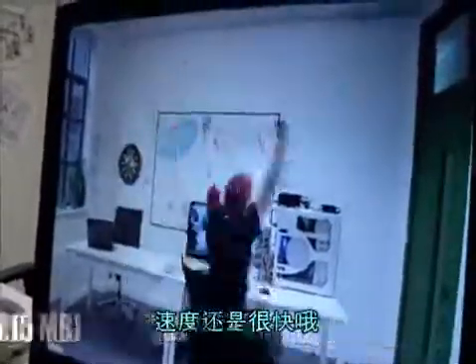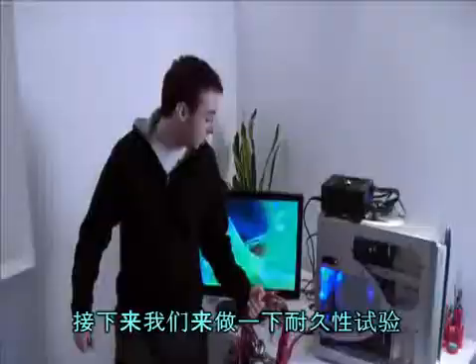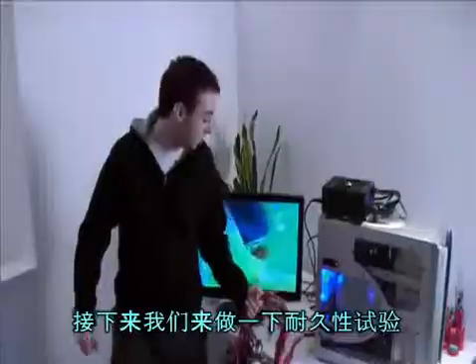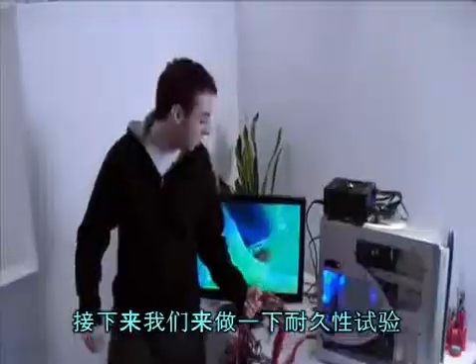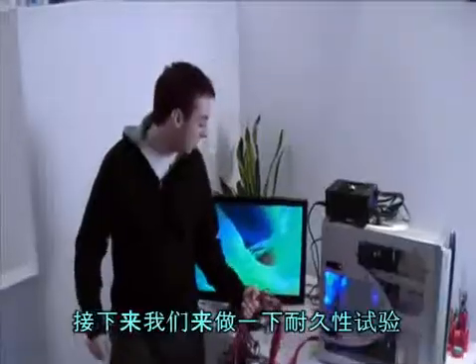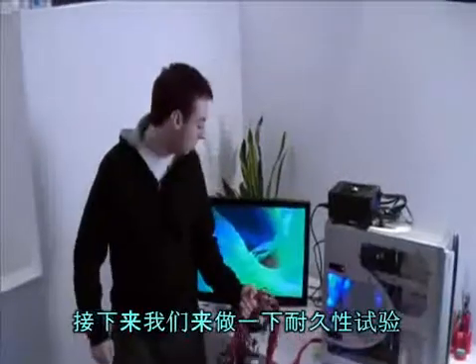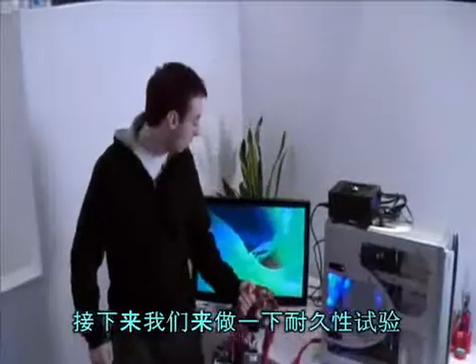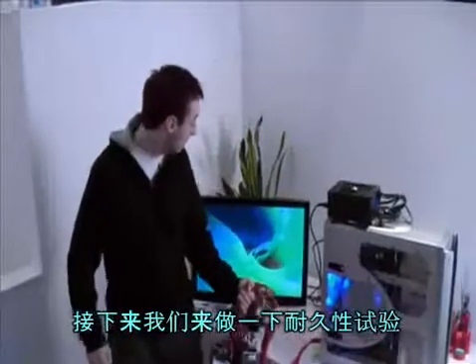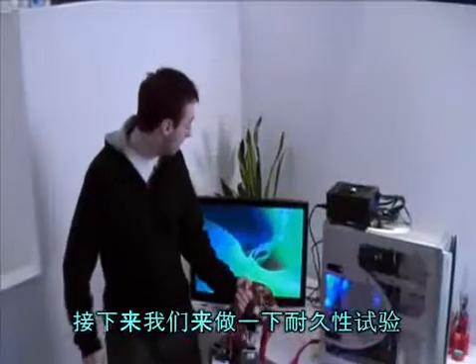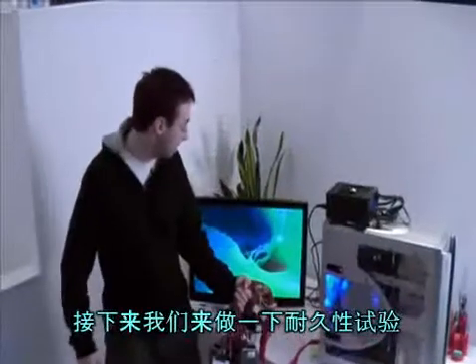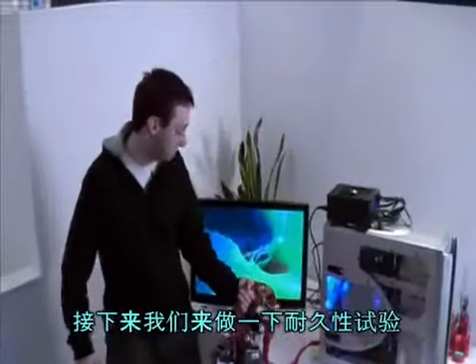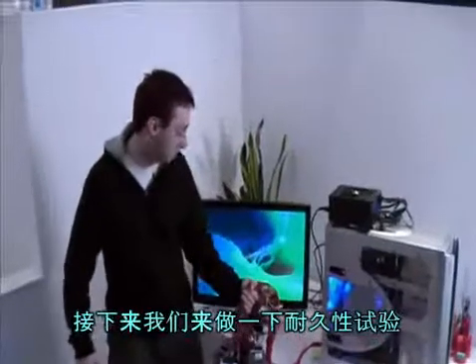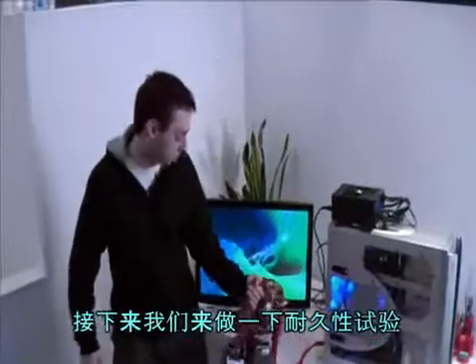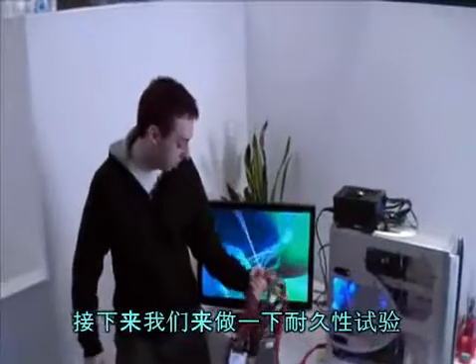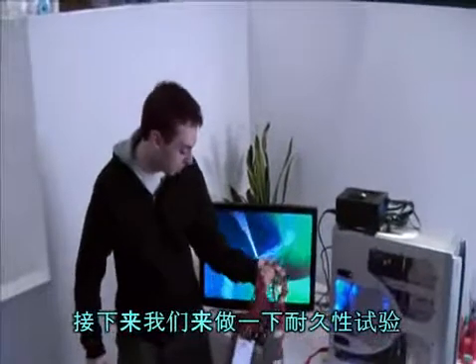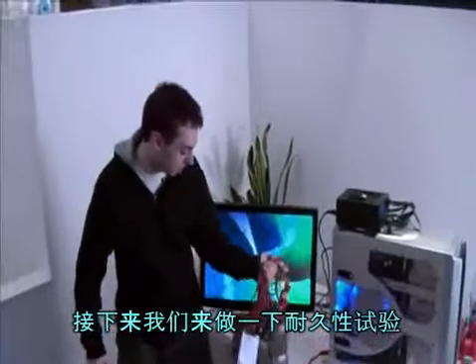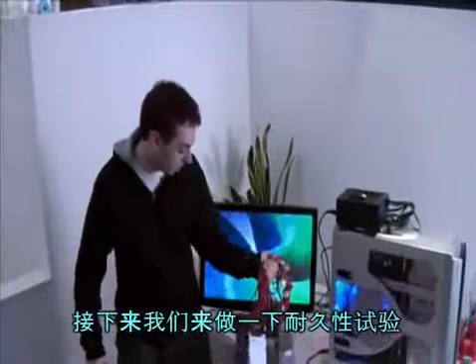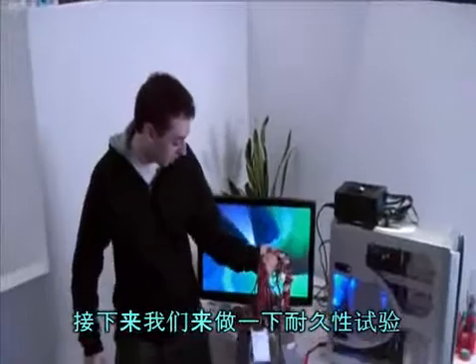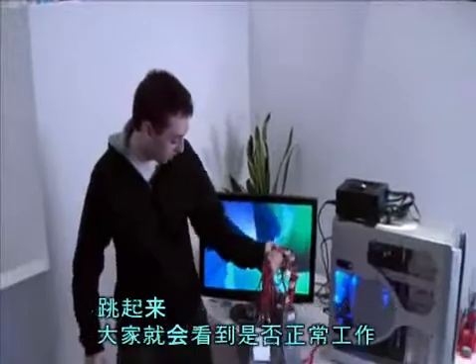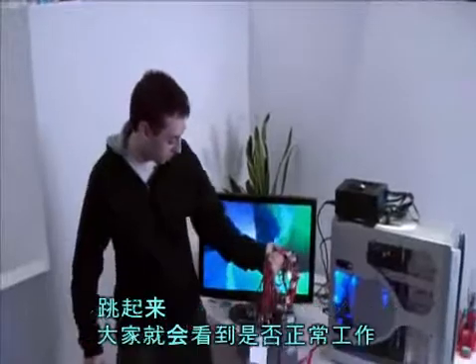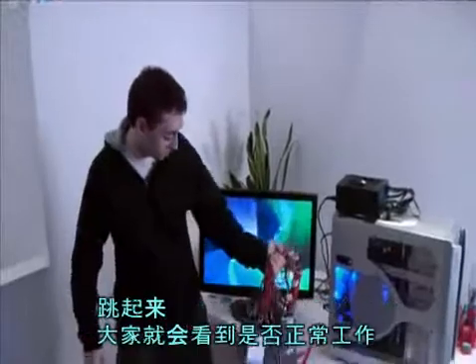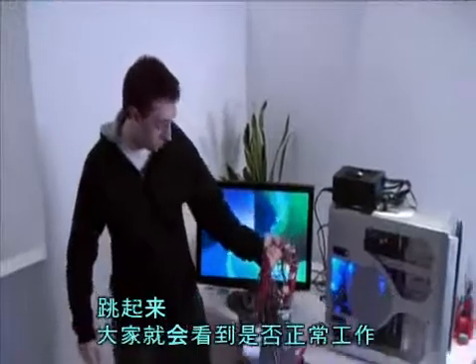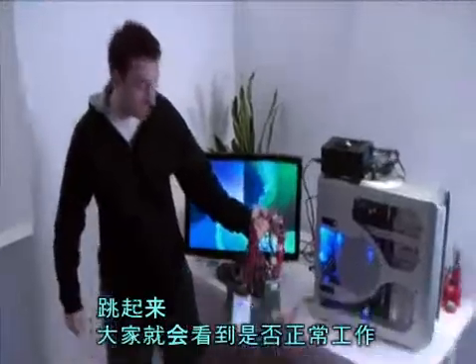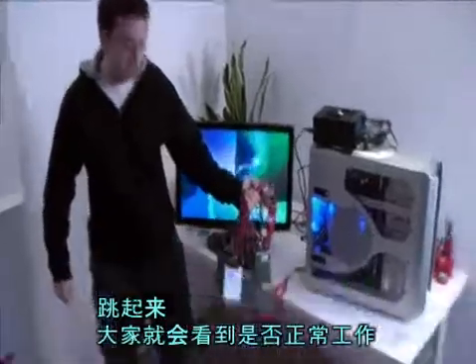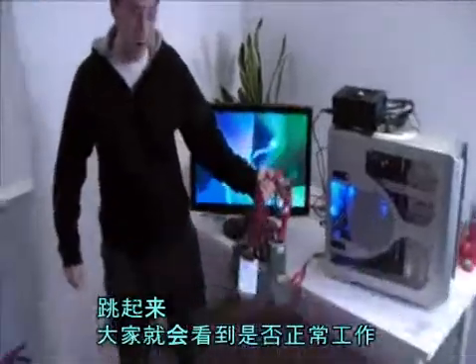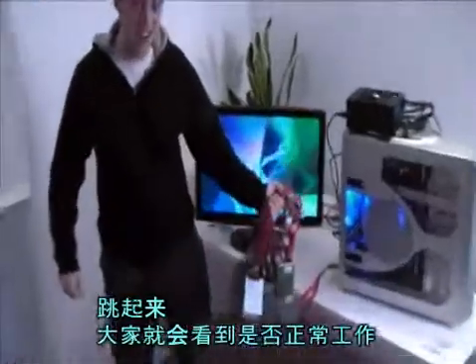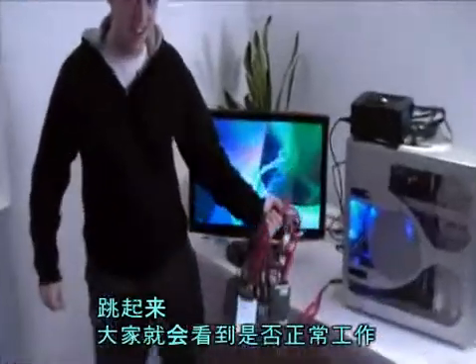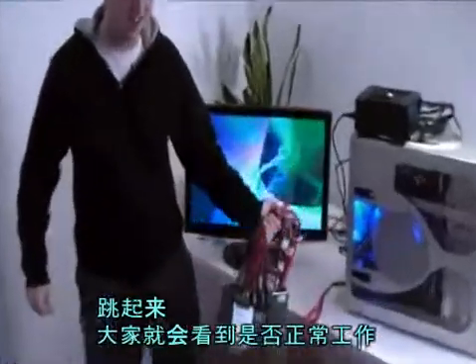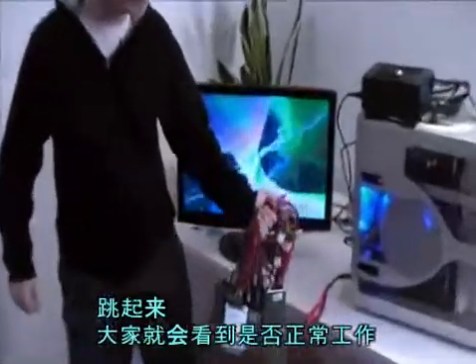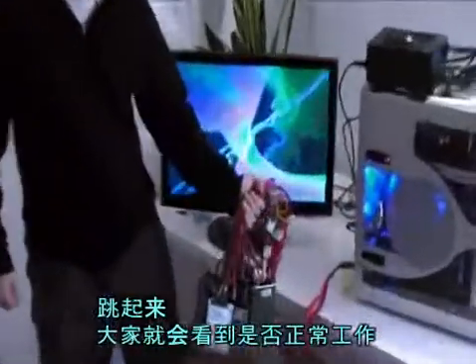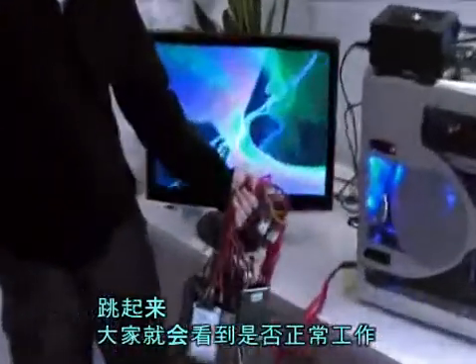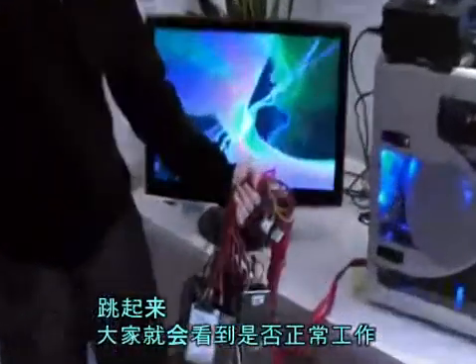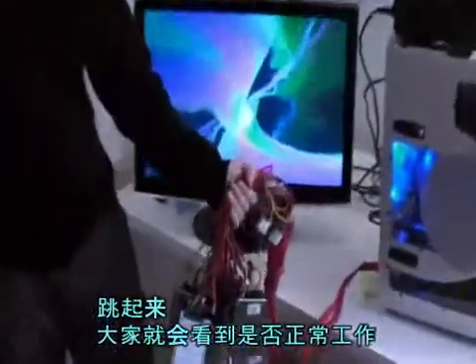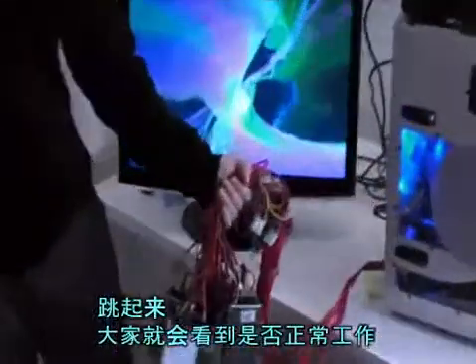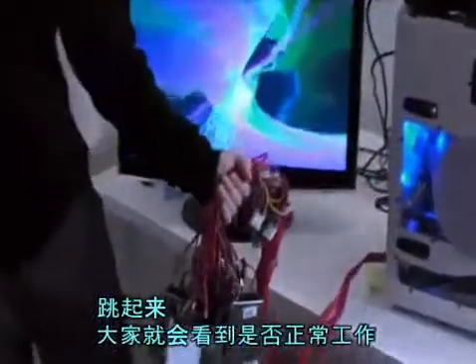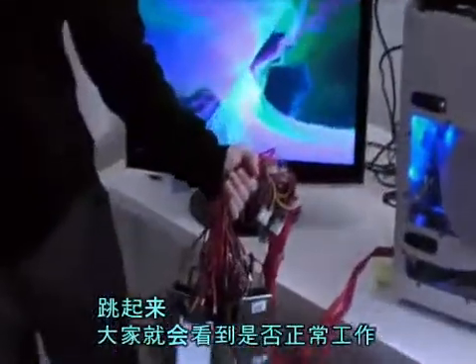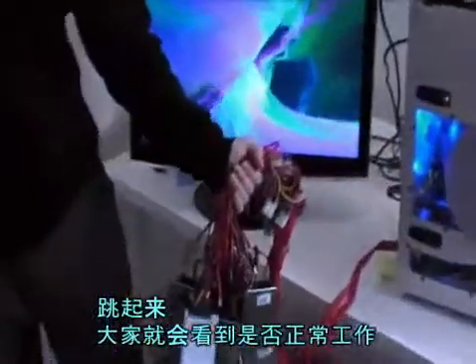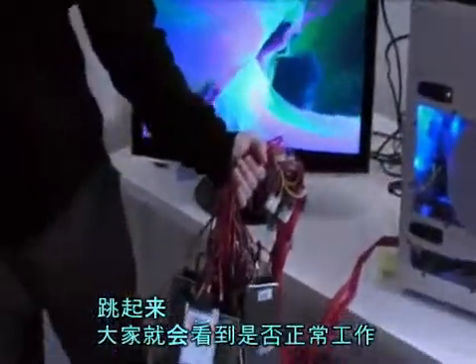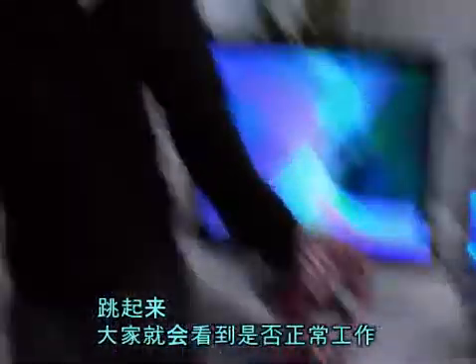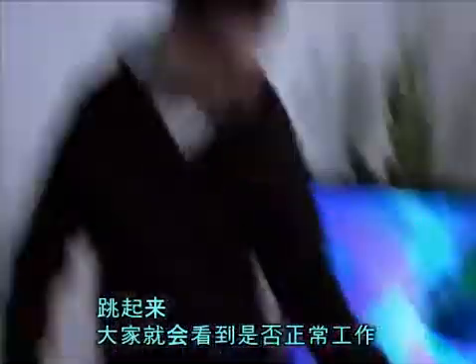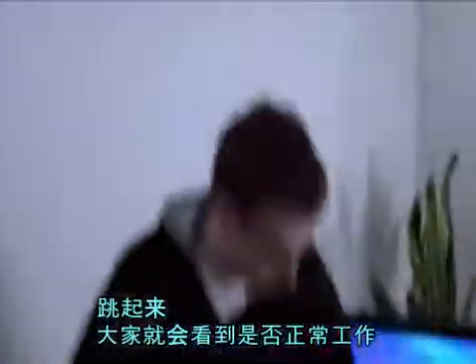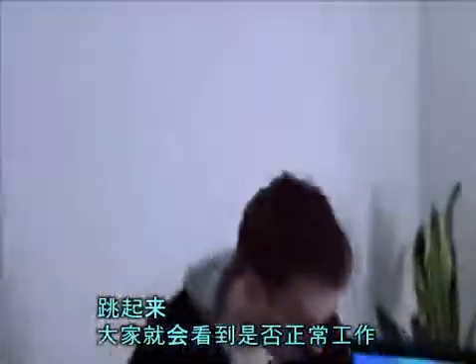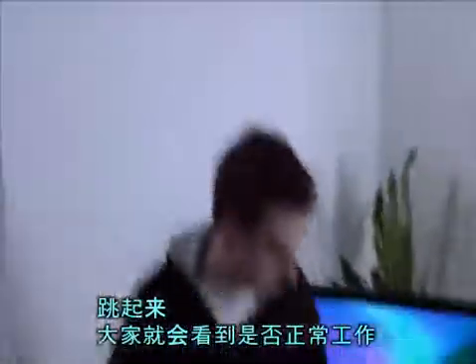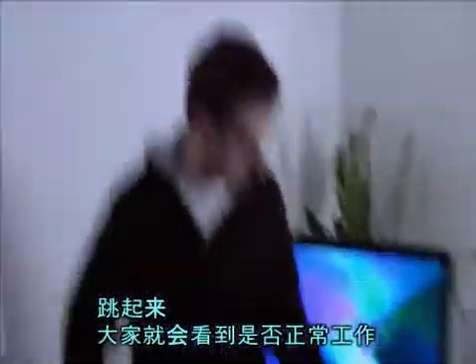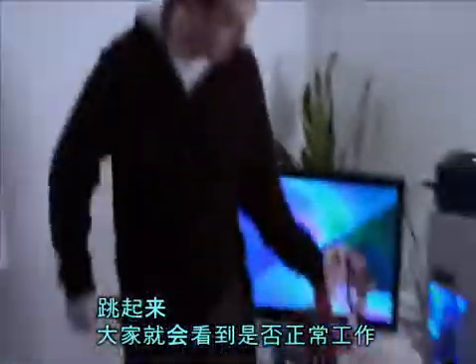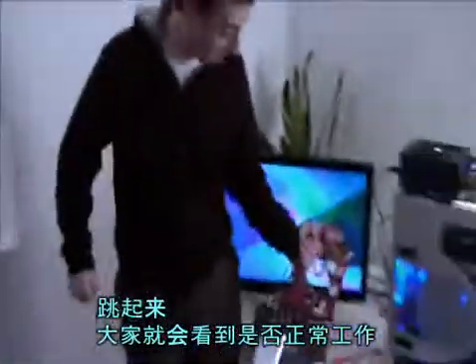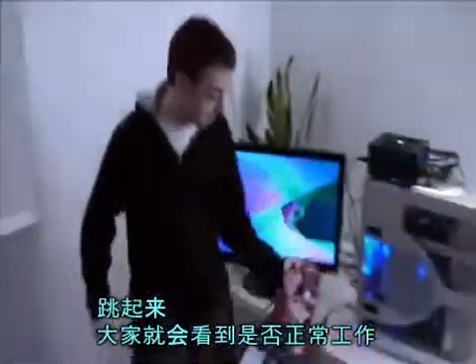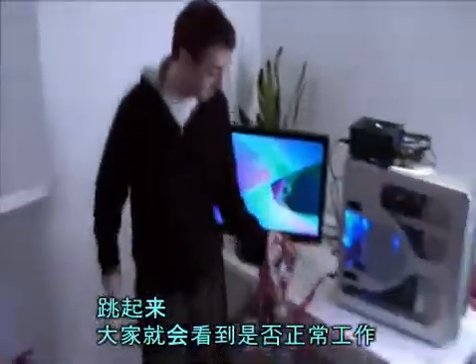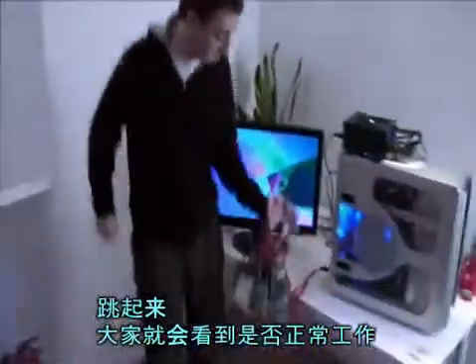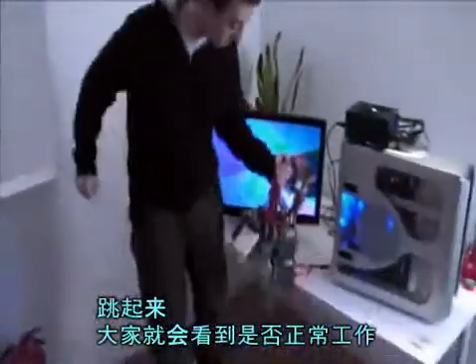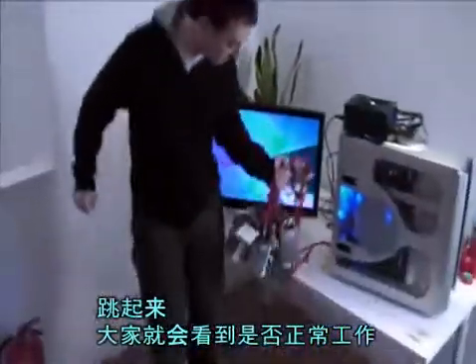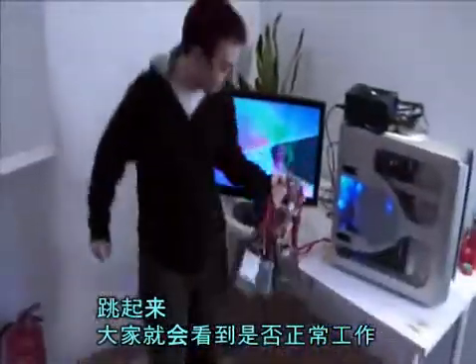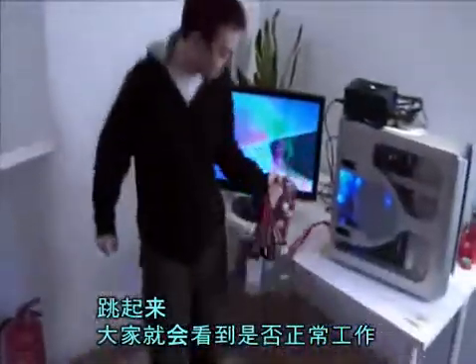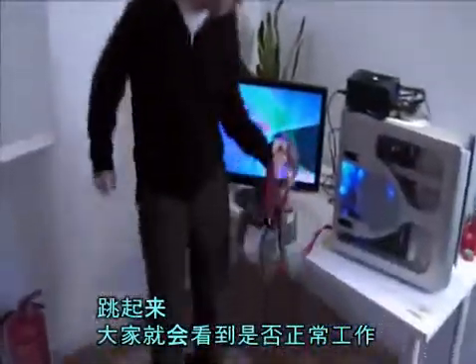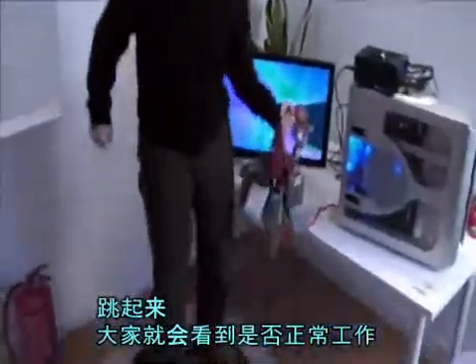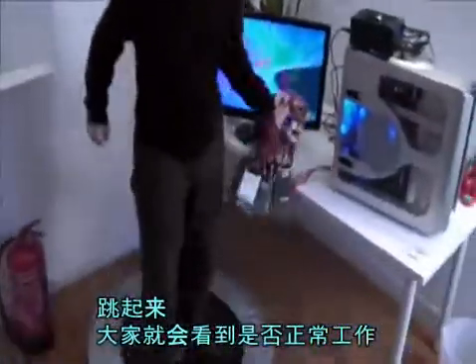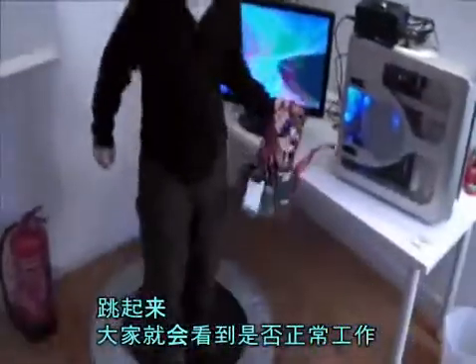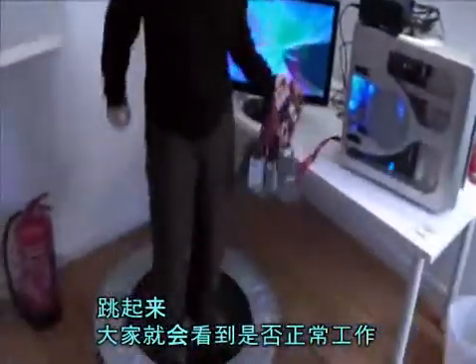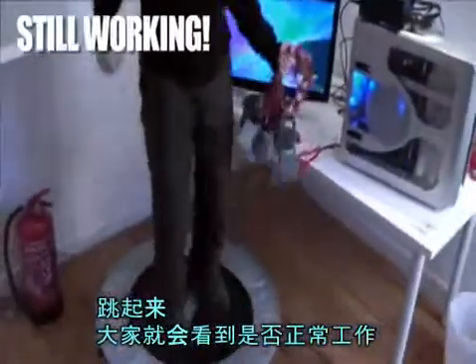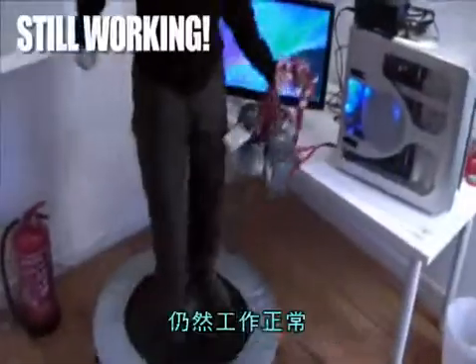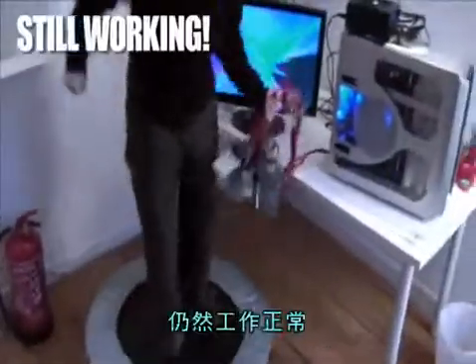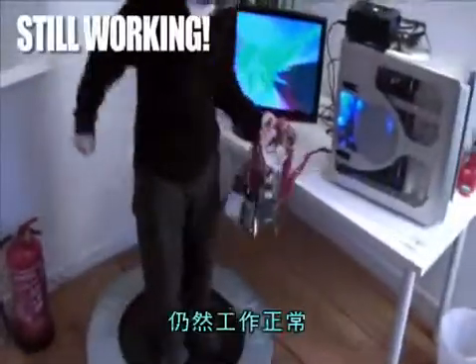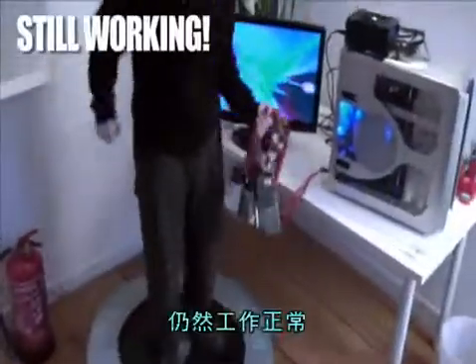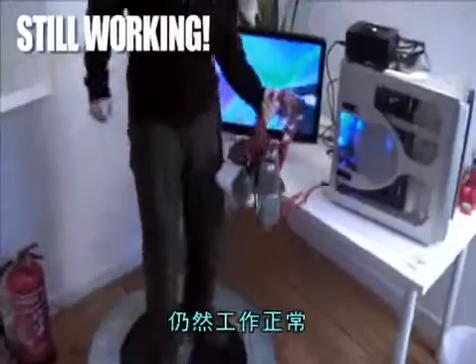Let's test the durability of these drives. I've got the radar right here and we're going to see if it keeps working.